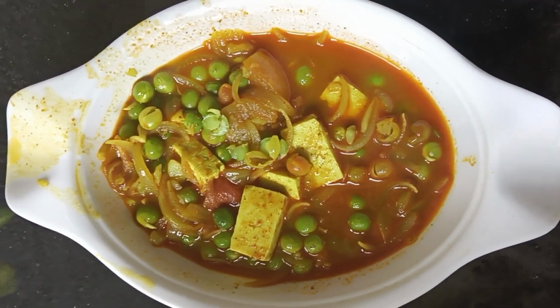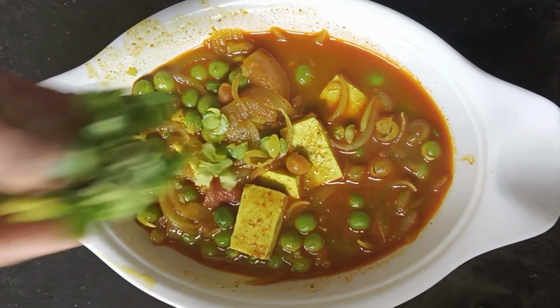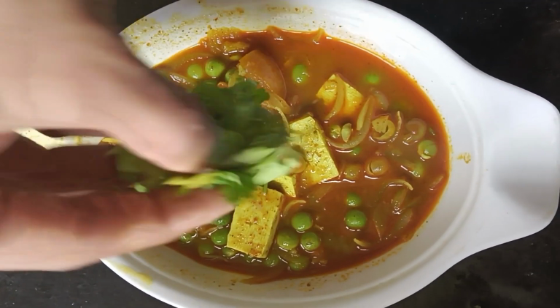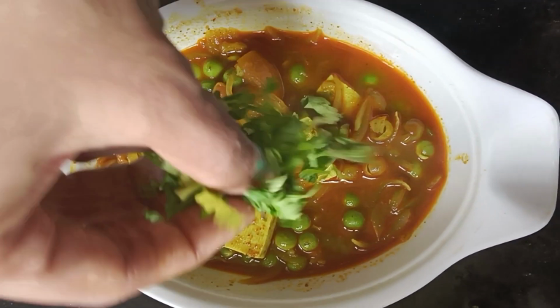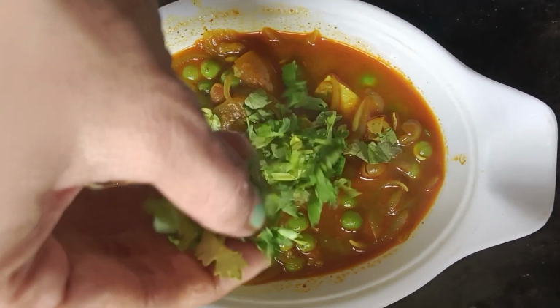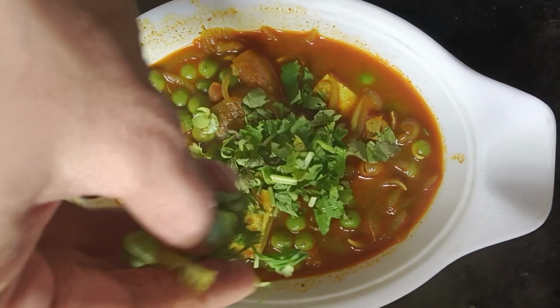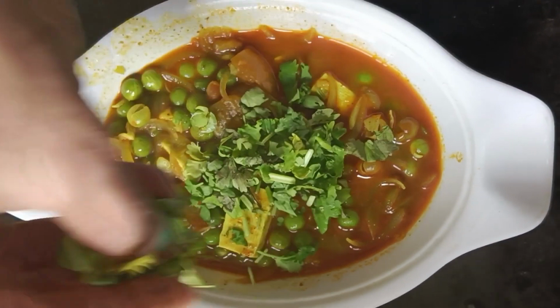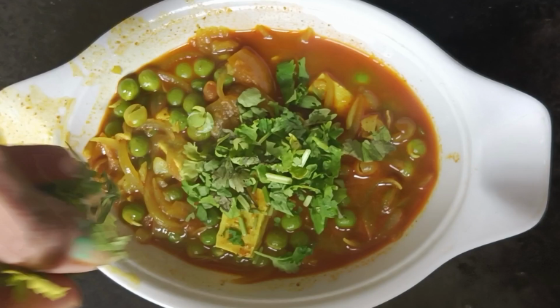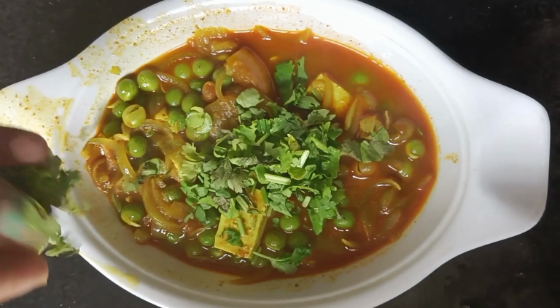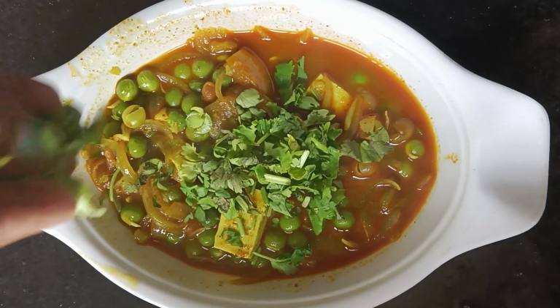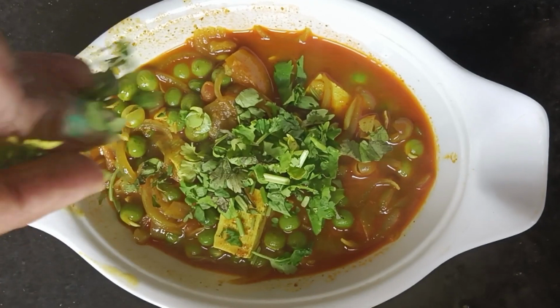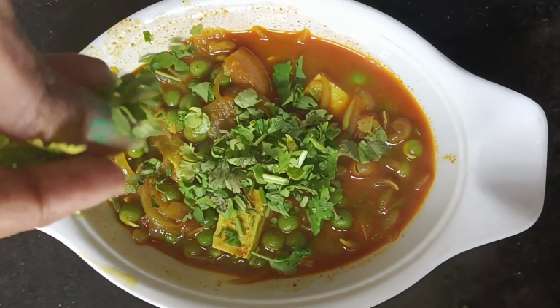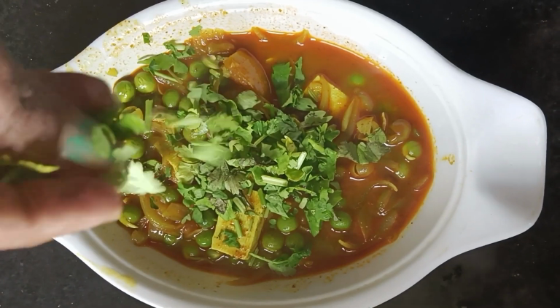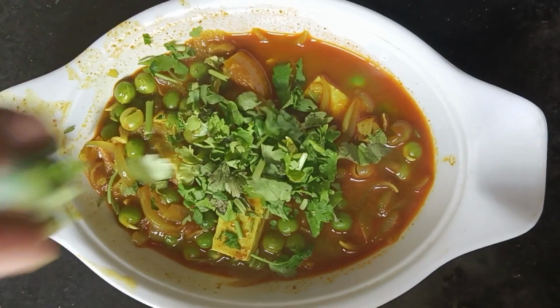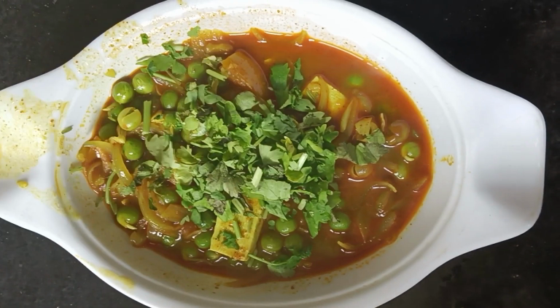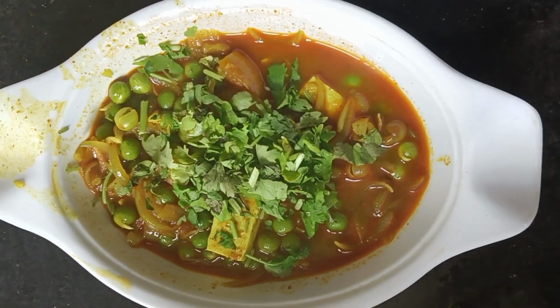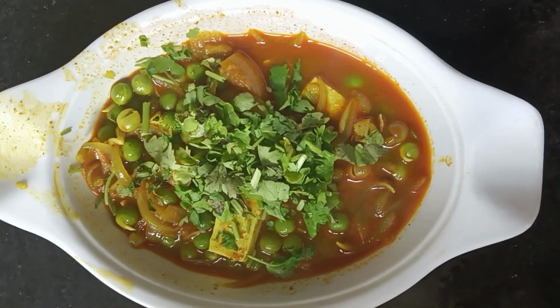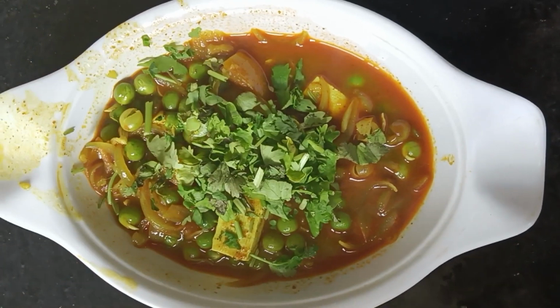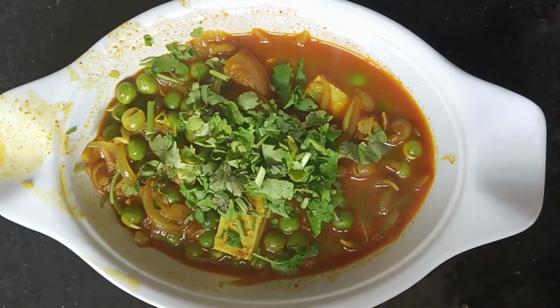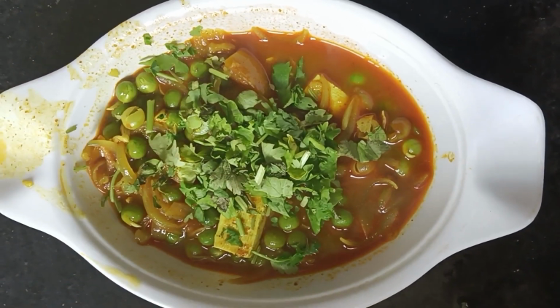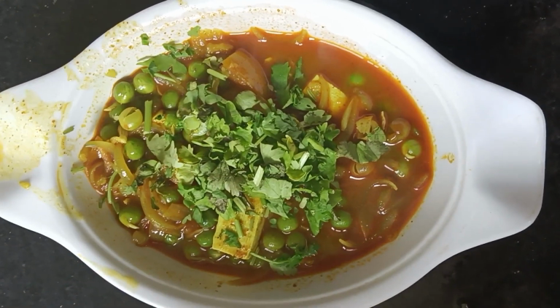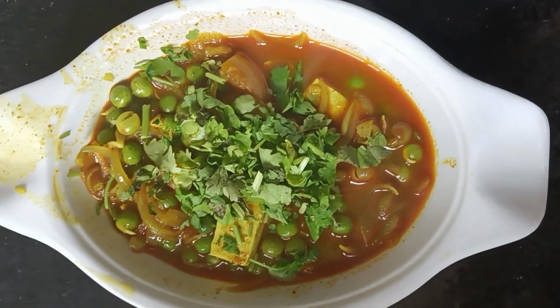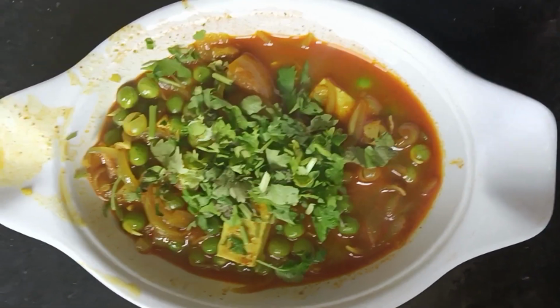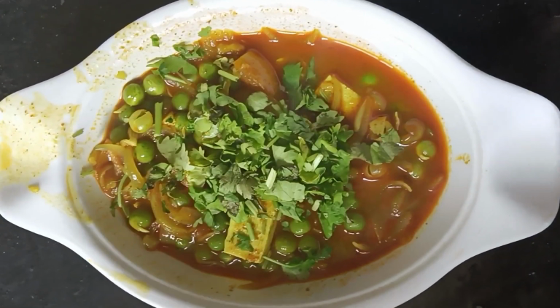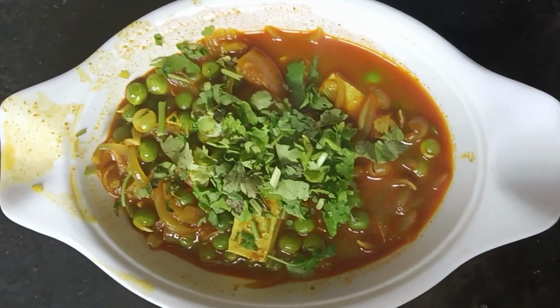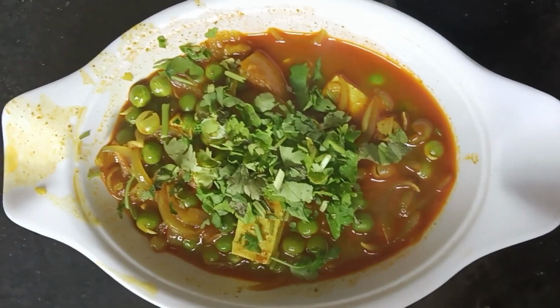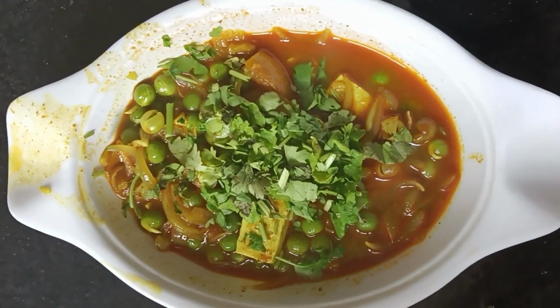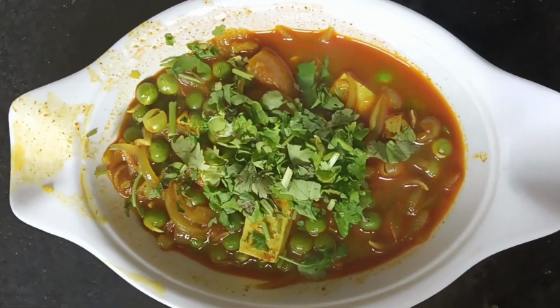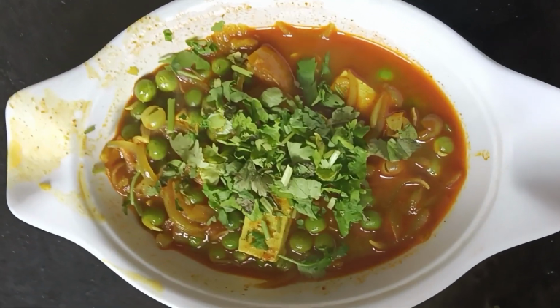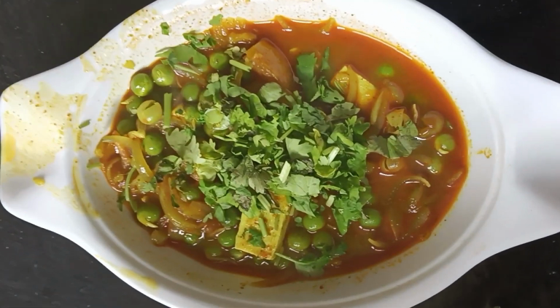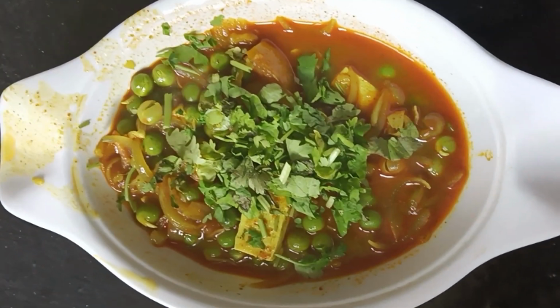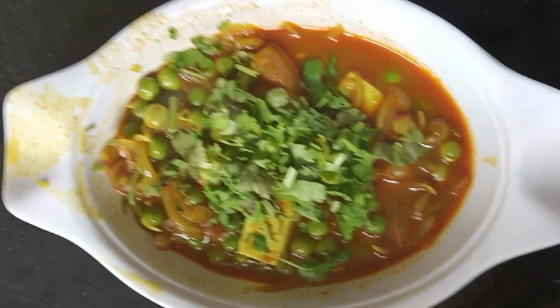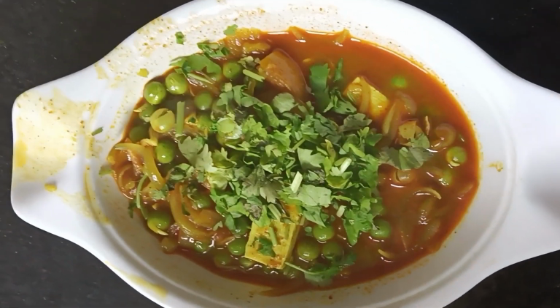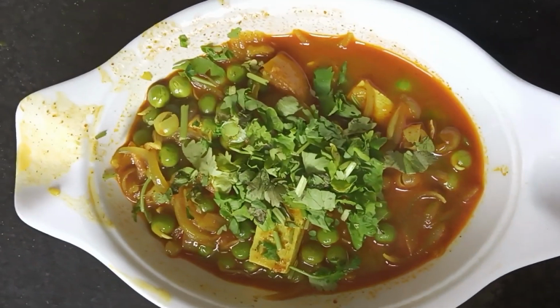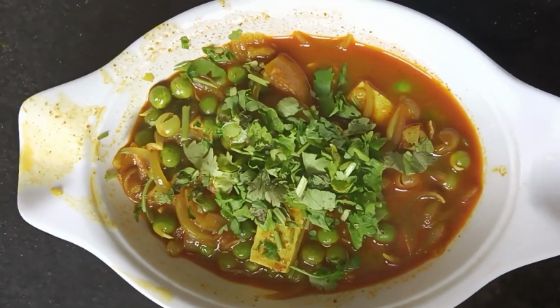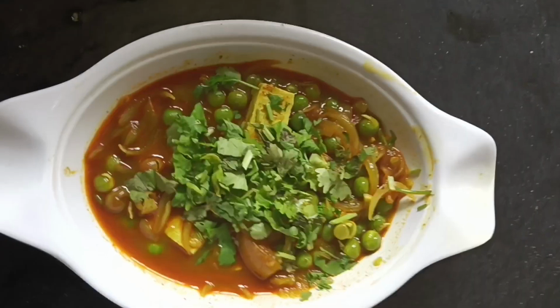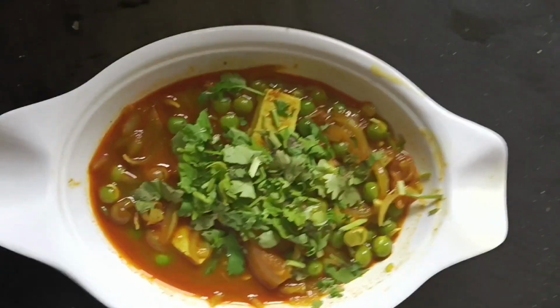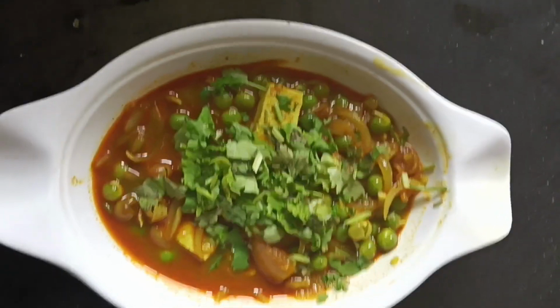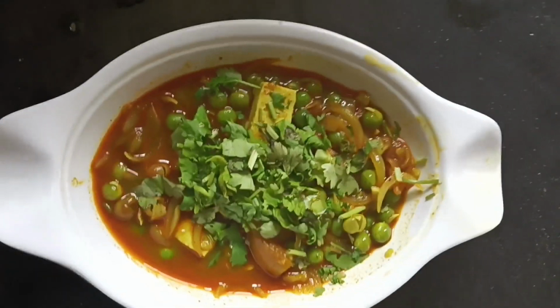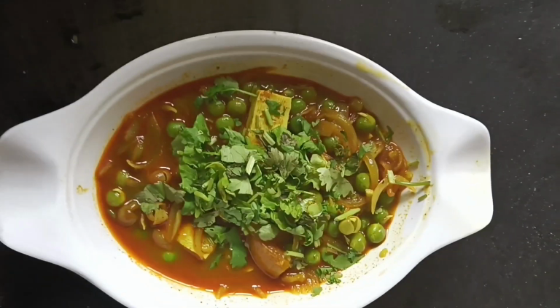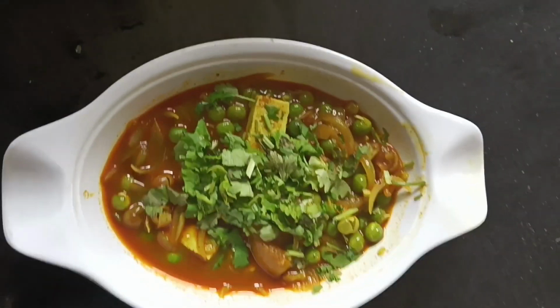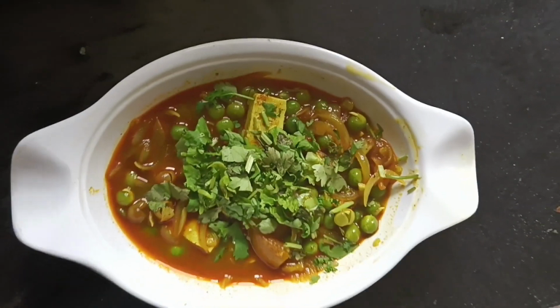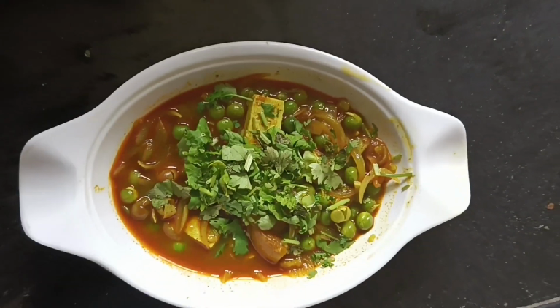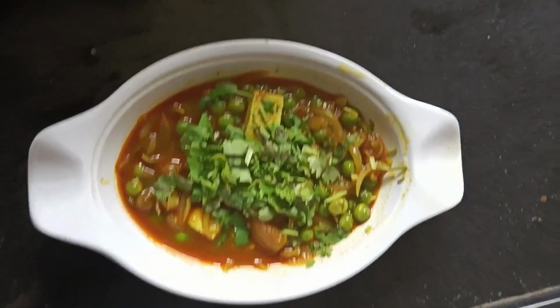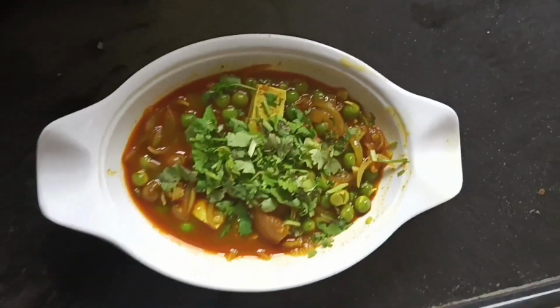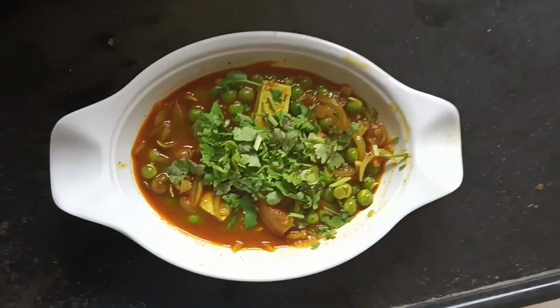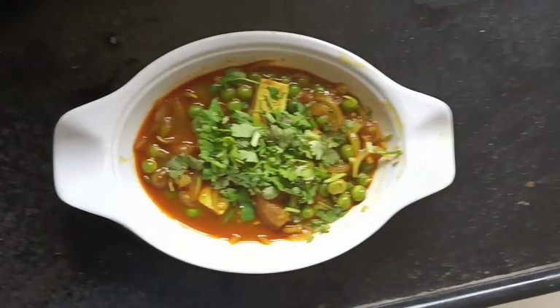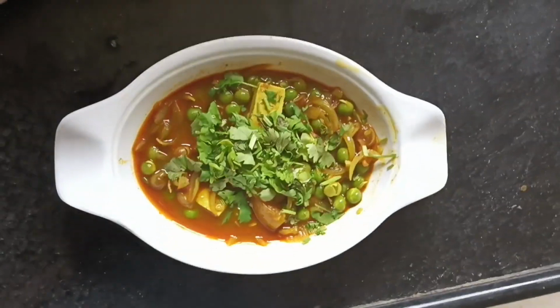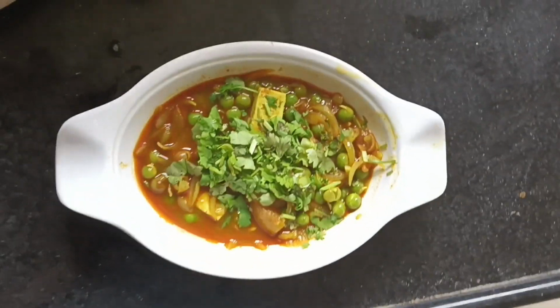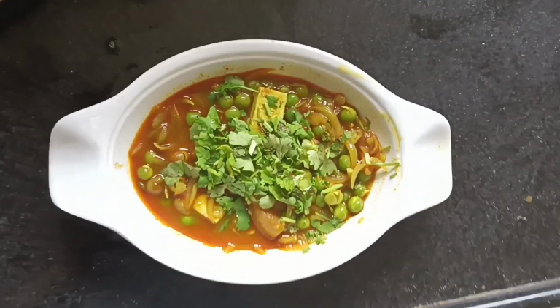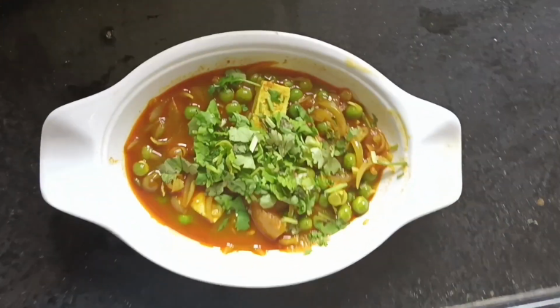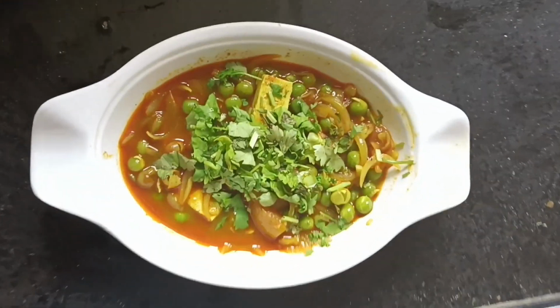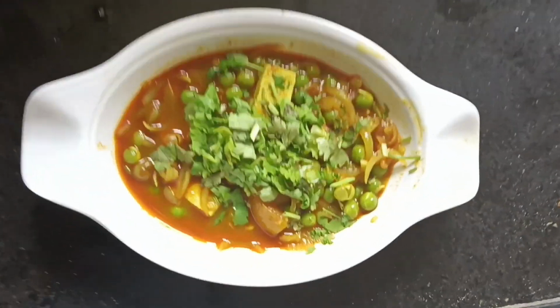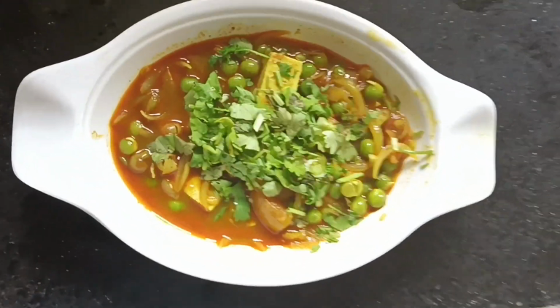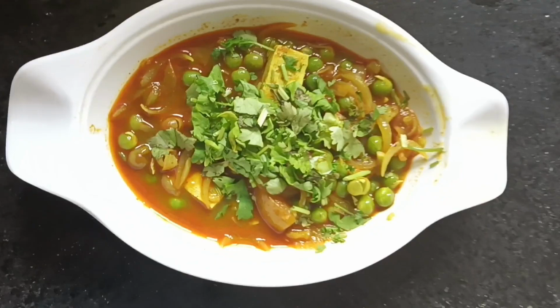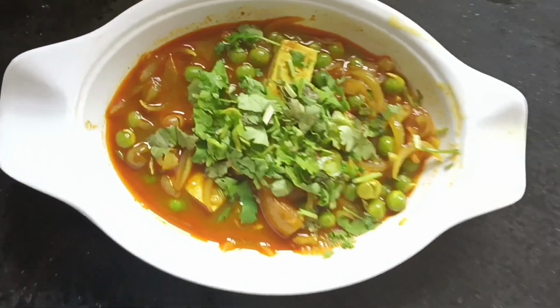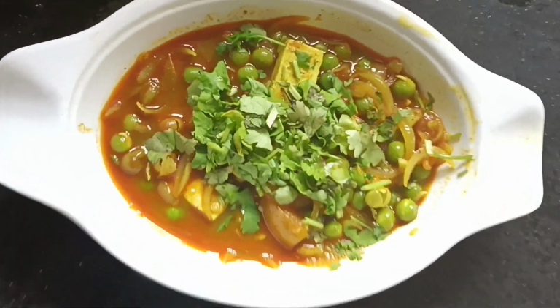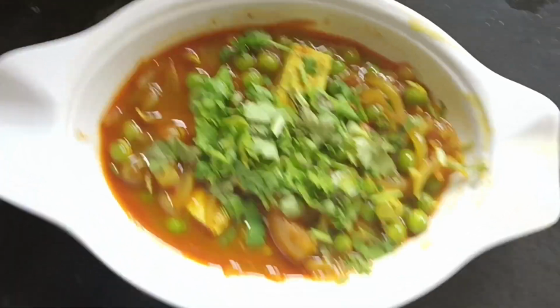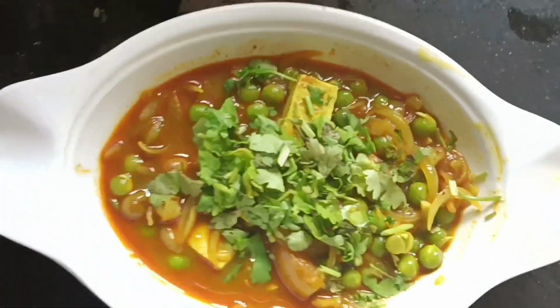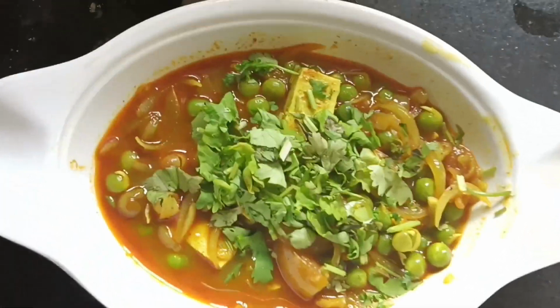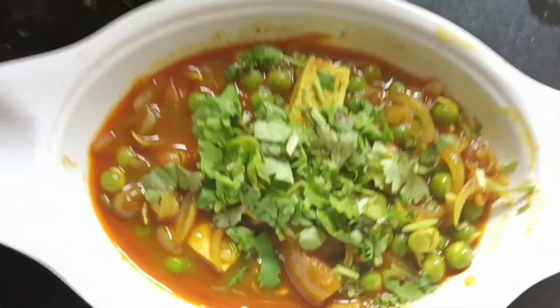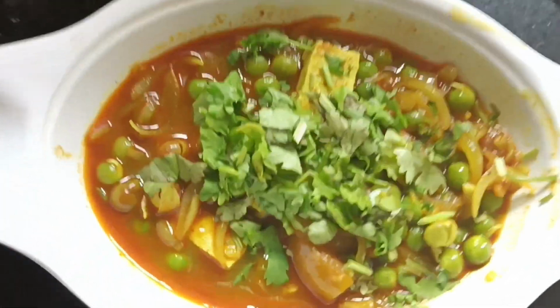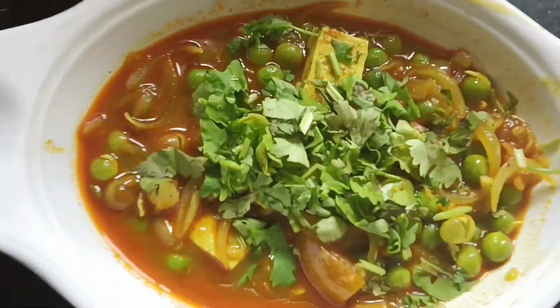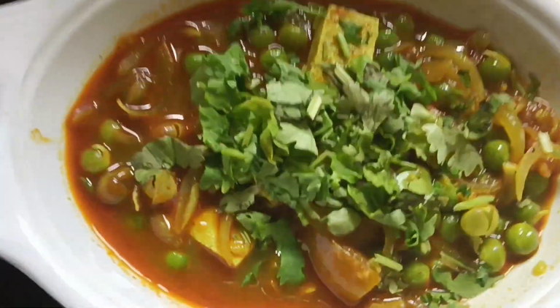Look — the end result was so good! Let me garnish it and serve it with naan, roti, parathe, and chawal.